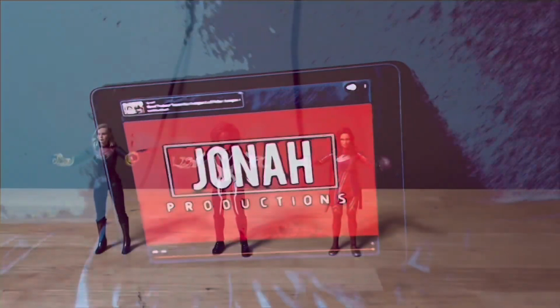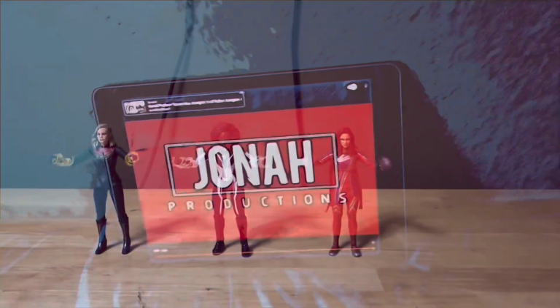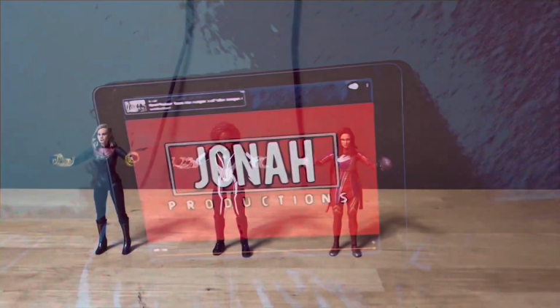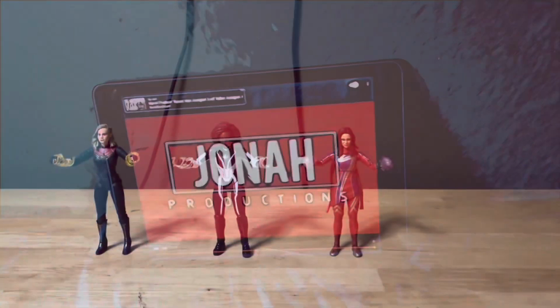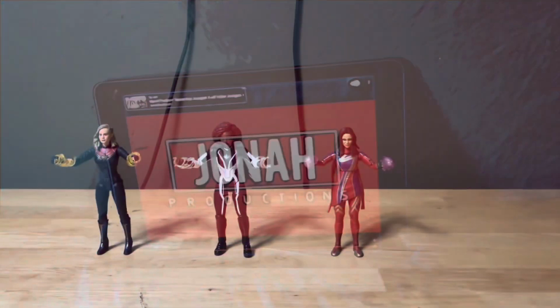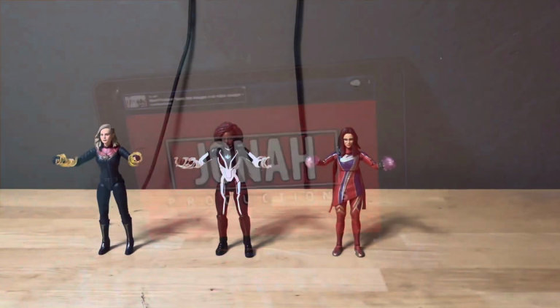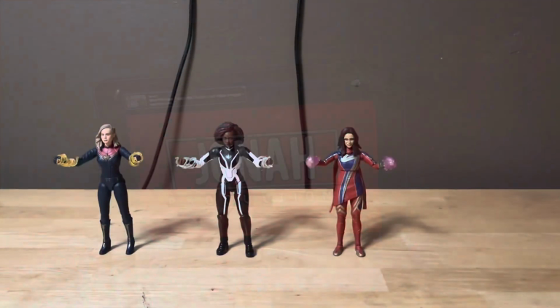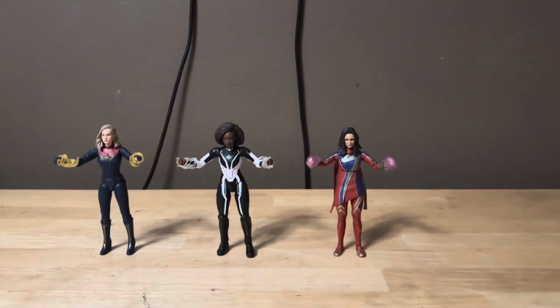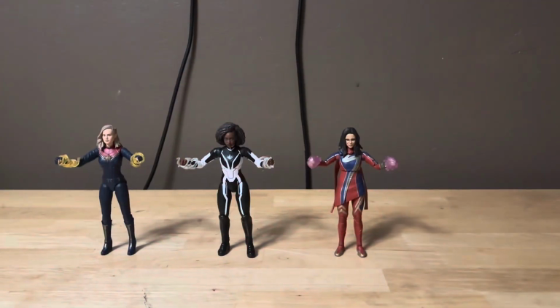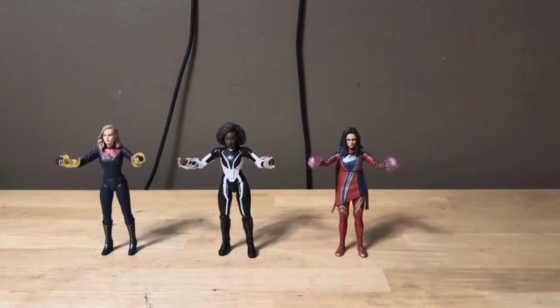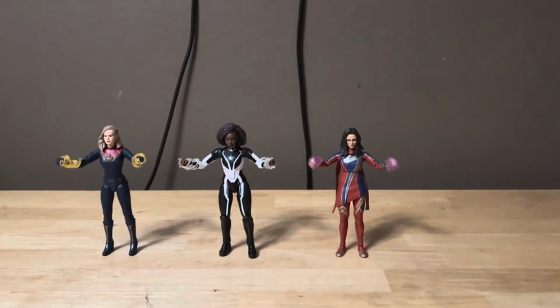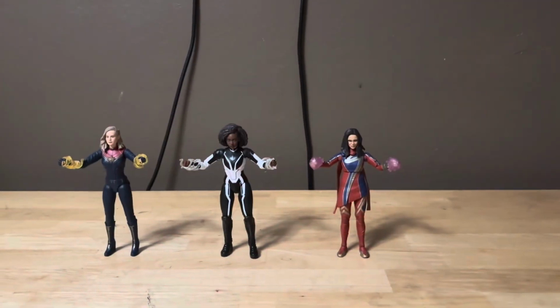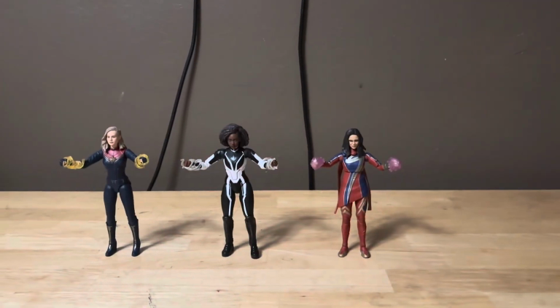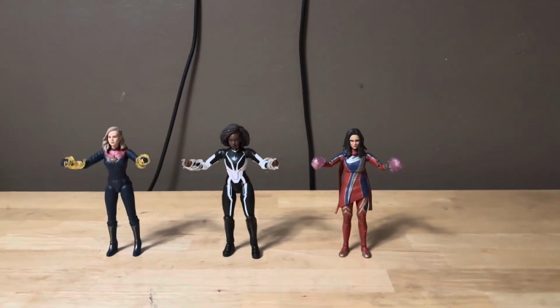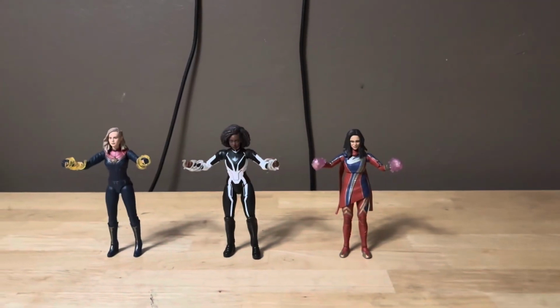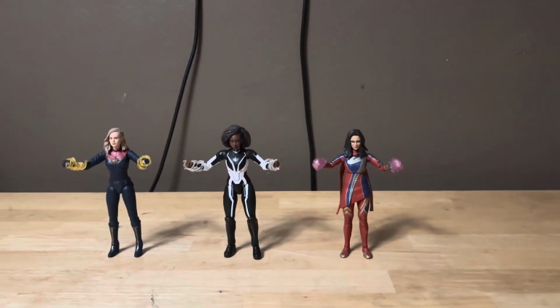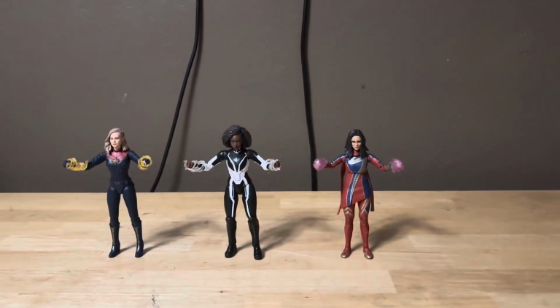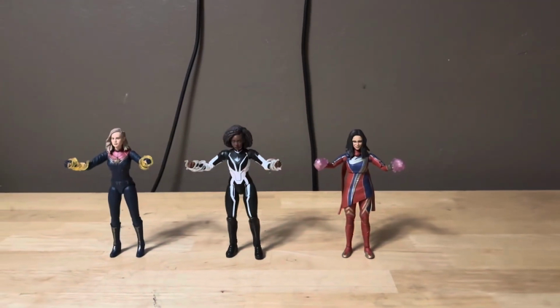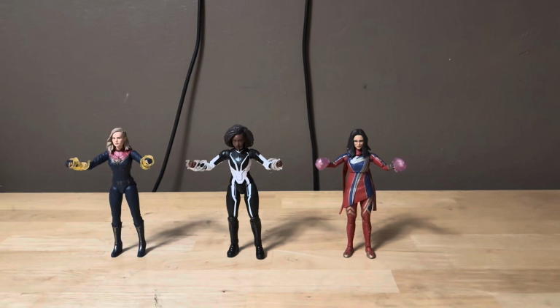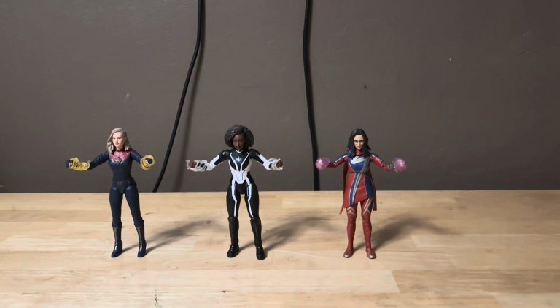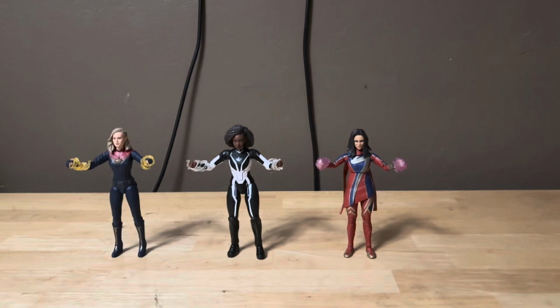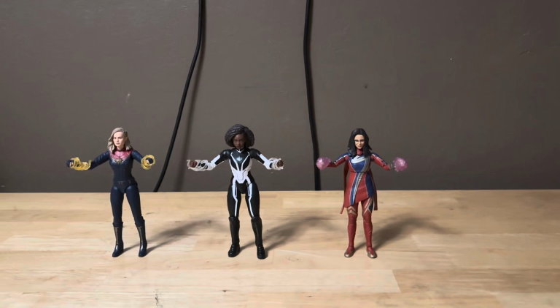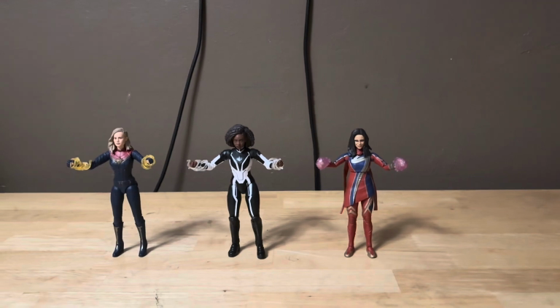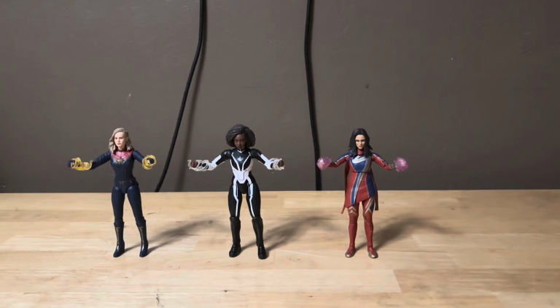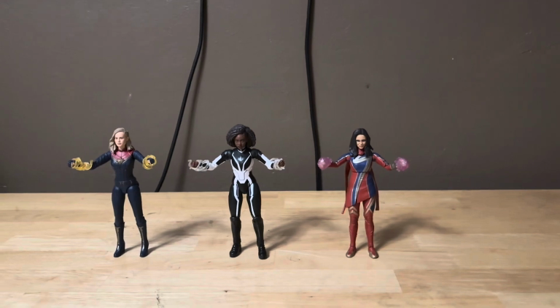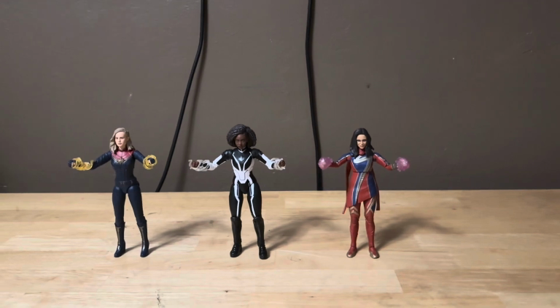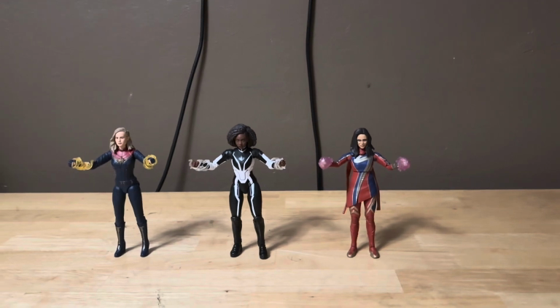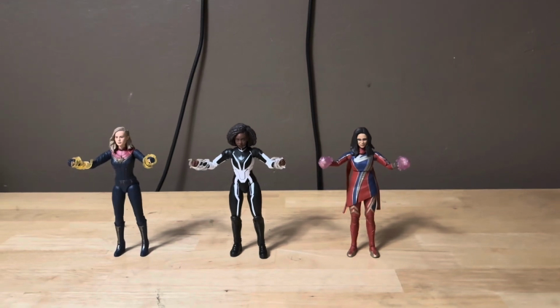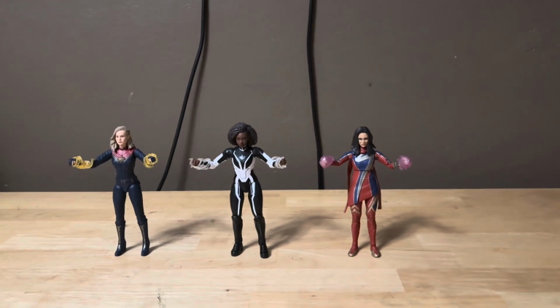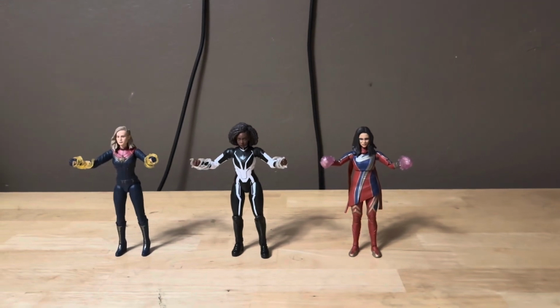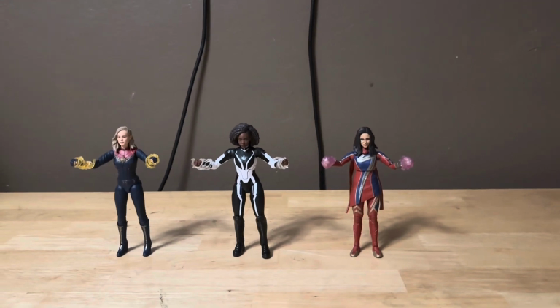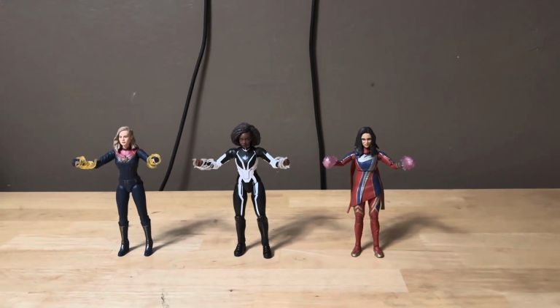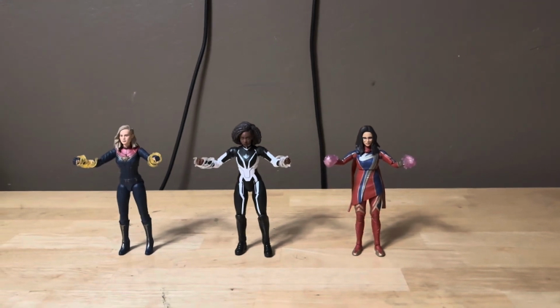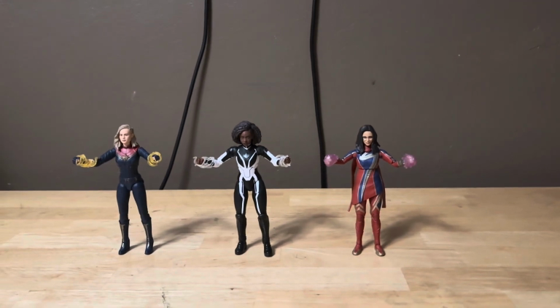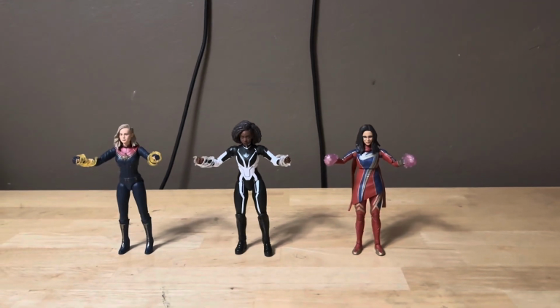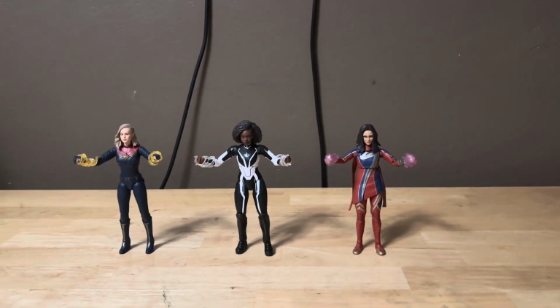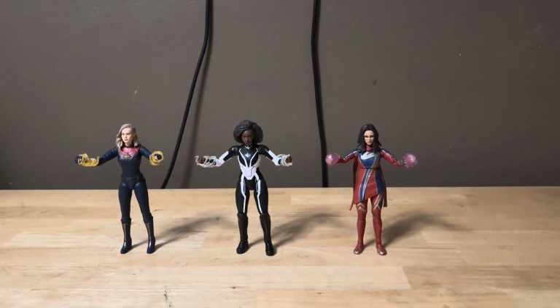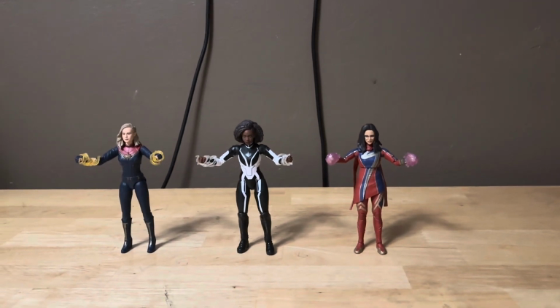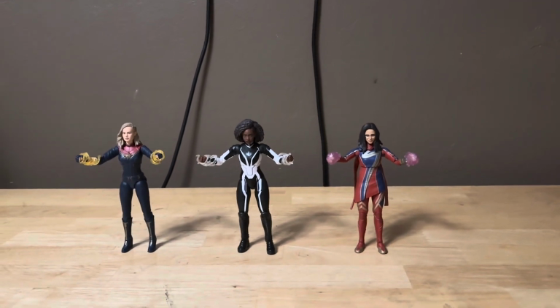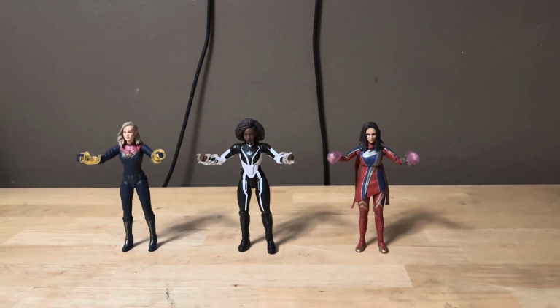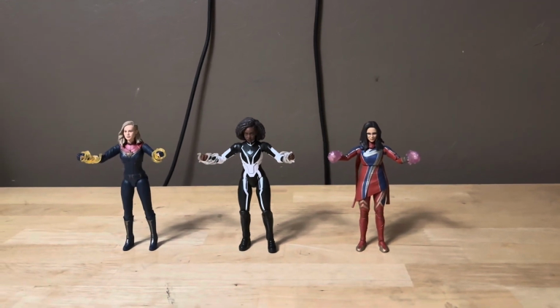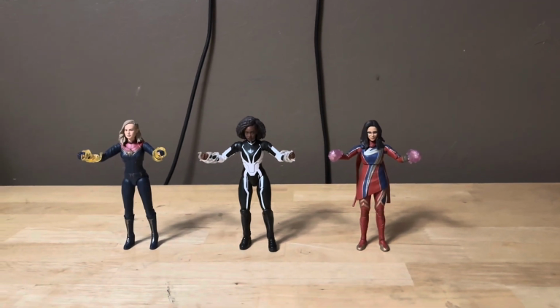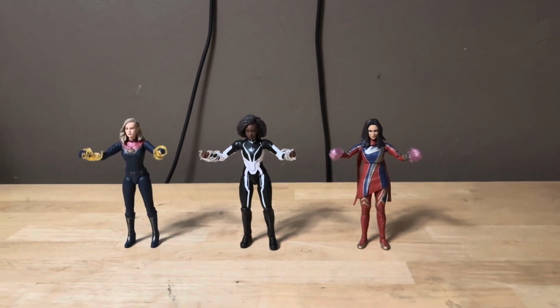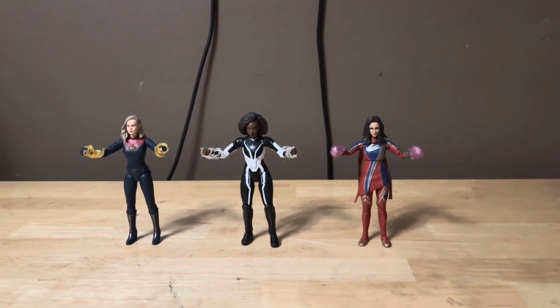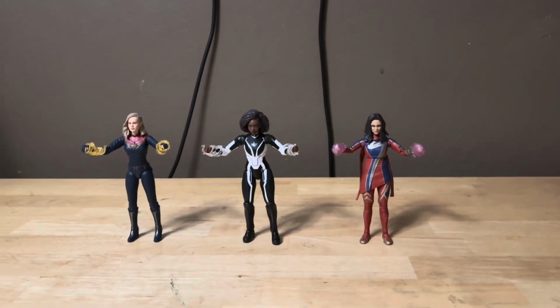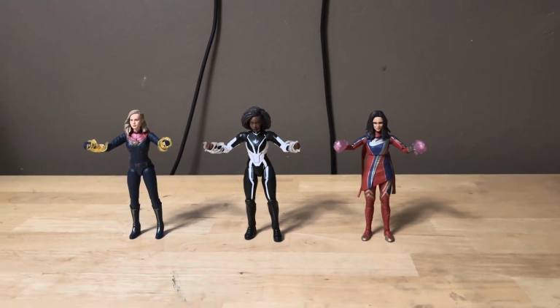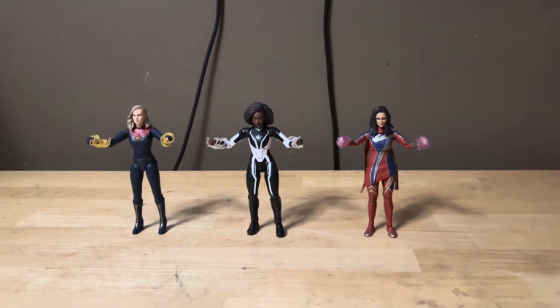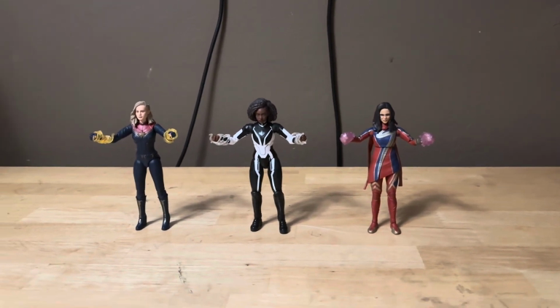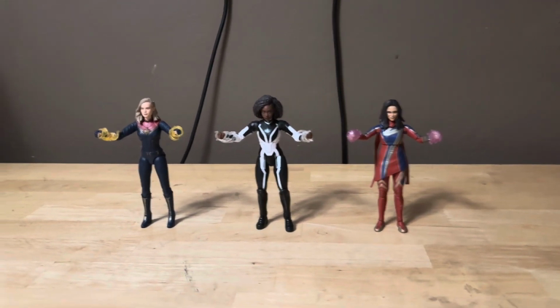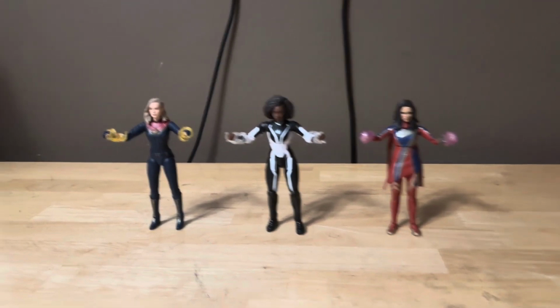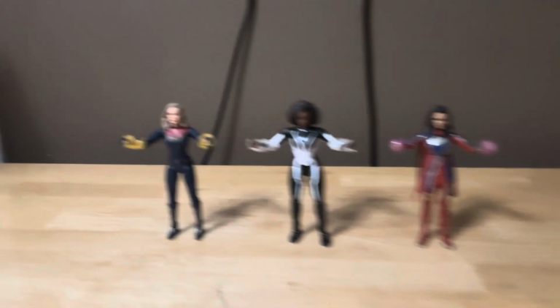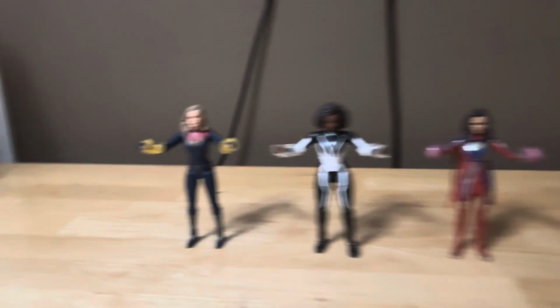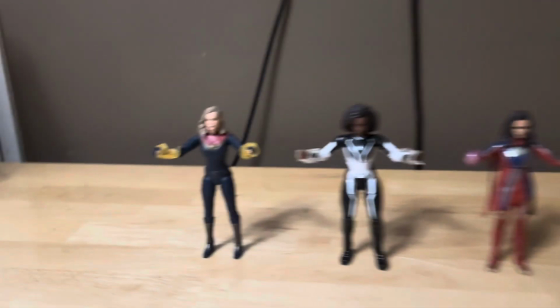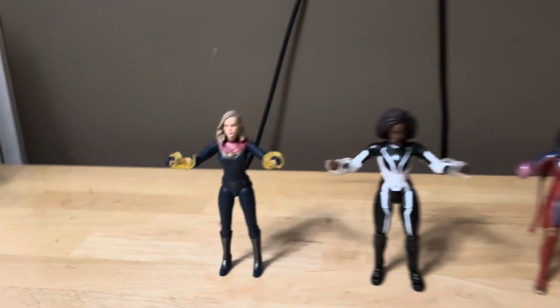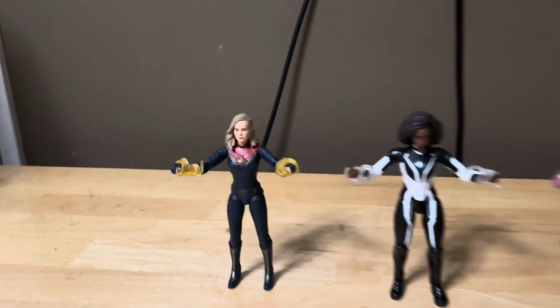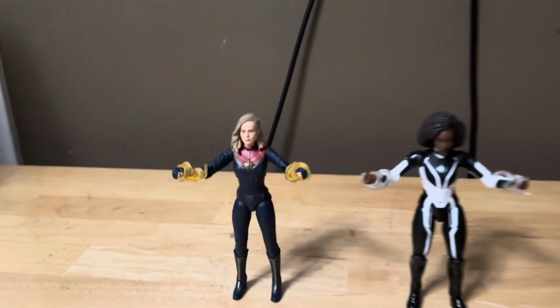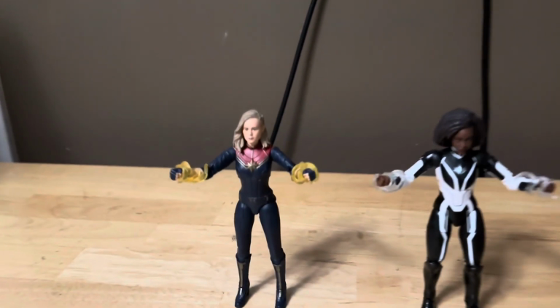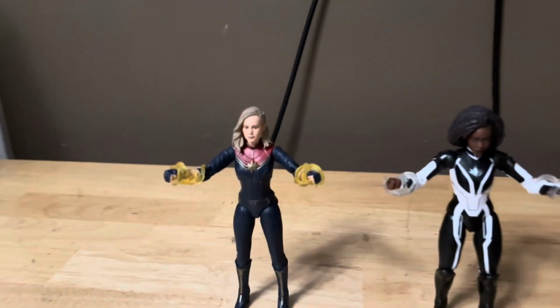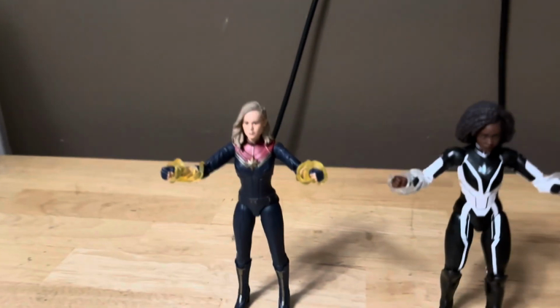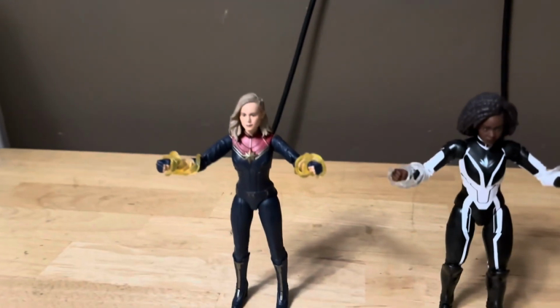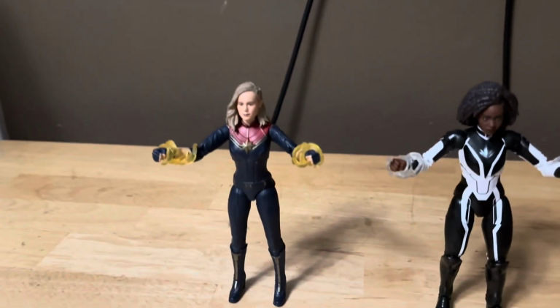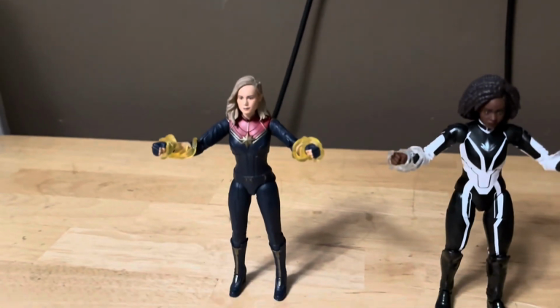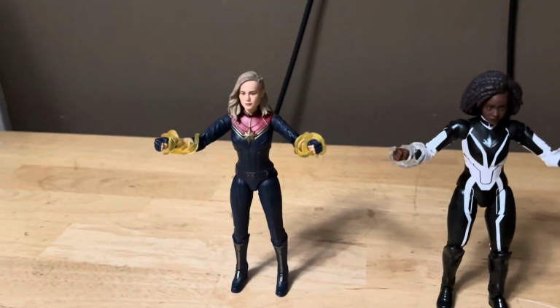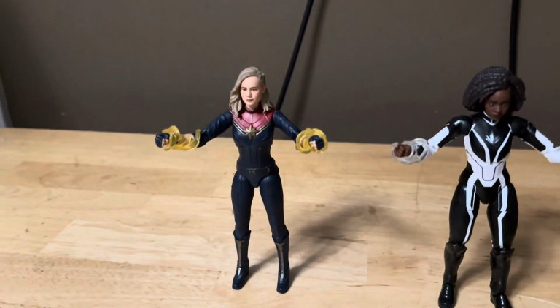Here's my full shot of the Marvel Legends Captain Marvel, Photon, and Ms. Marvel. Here's the full shot of the three right here.